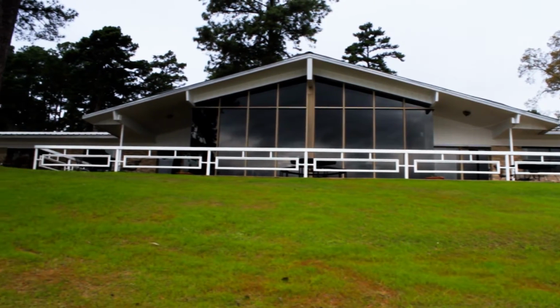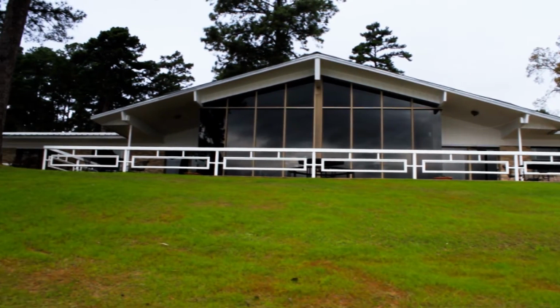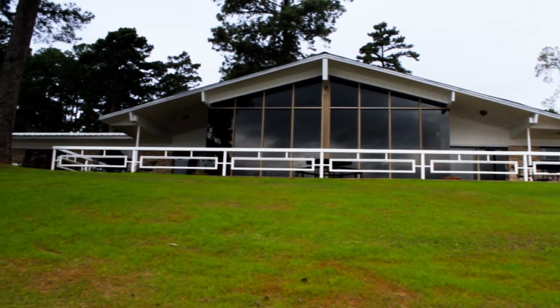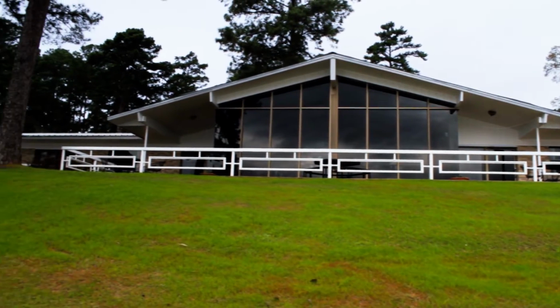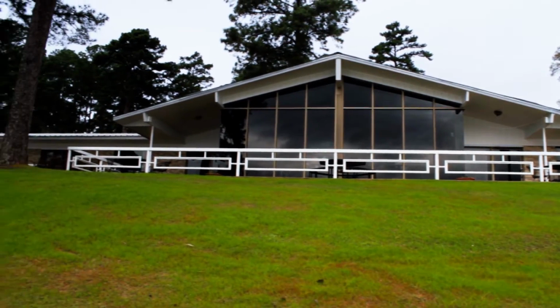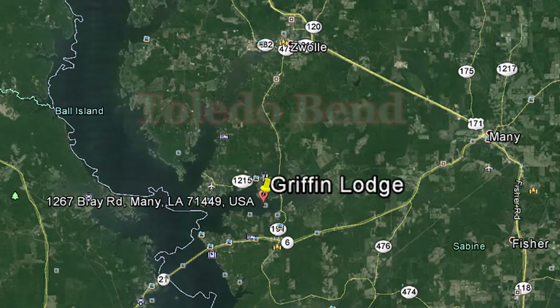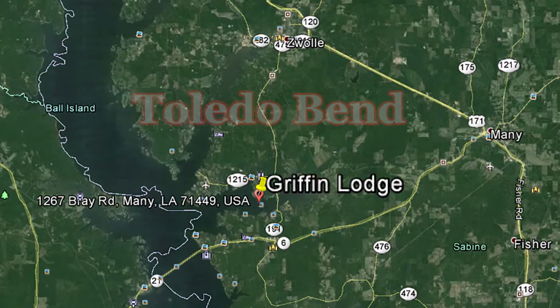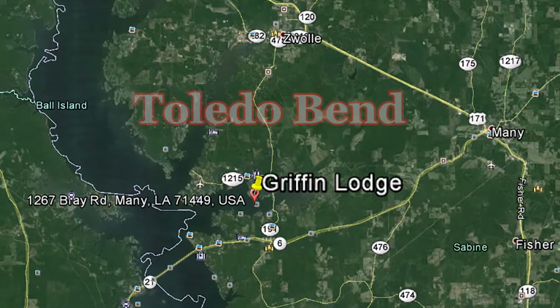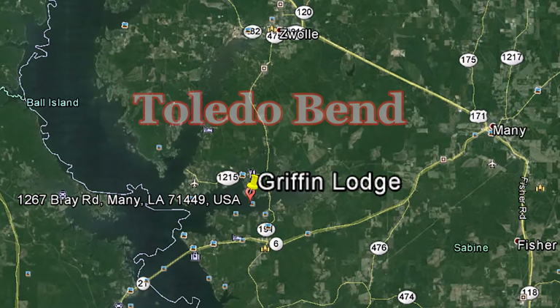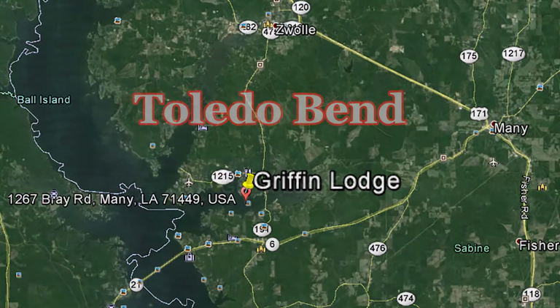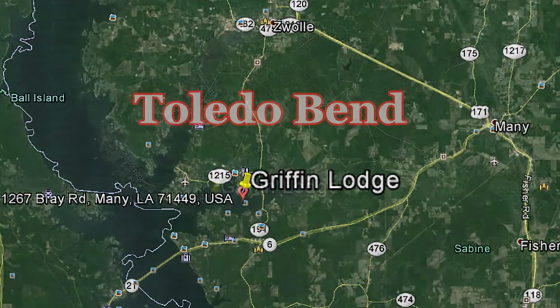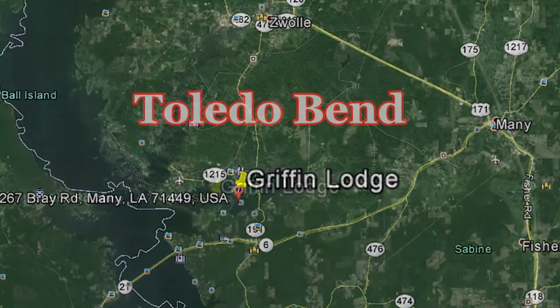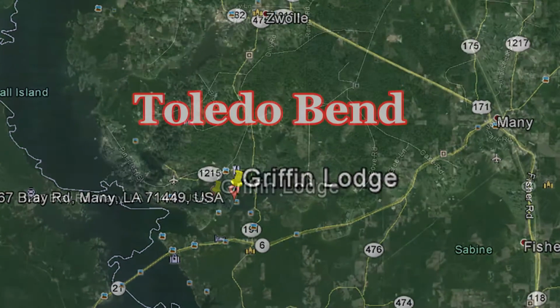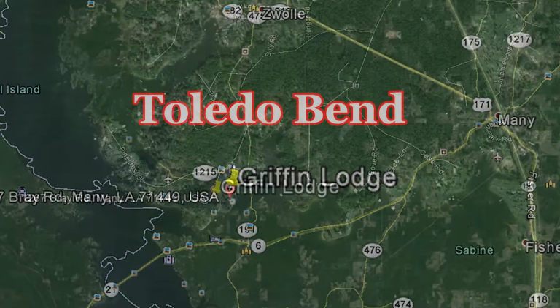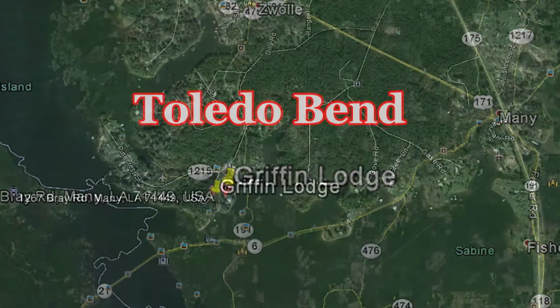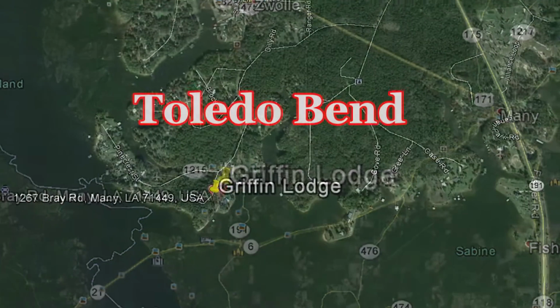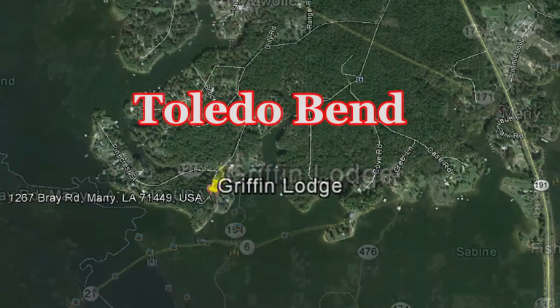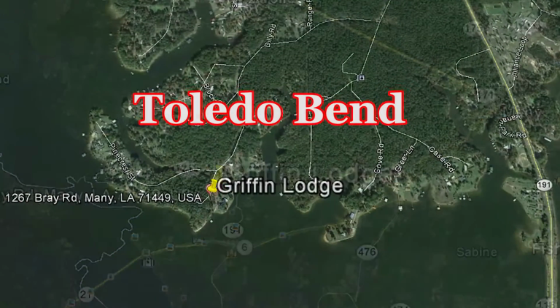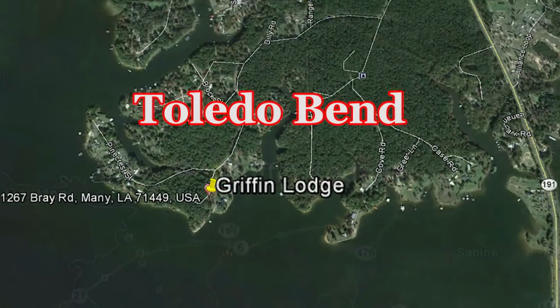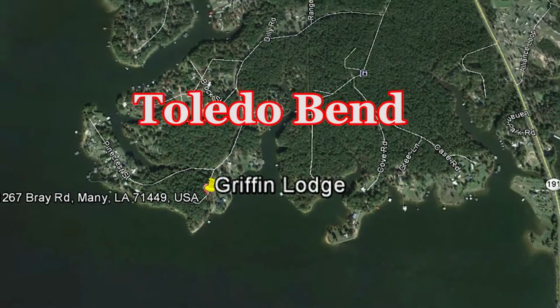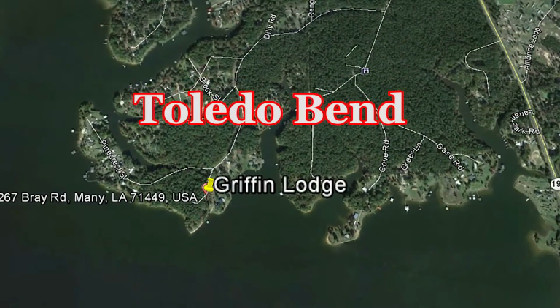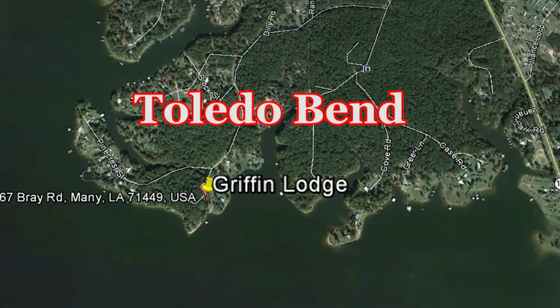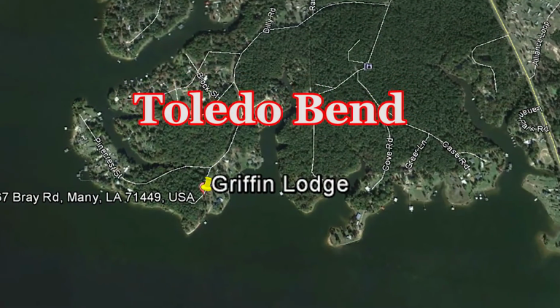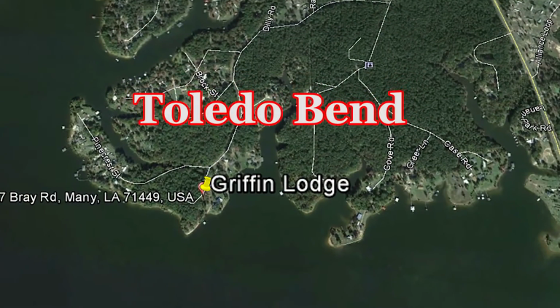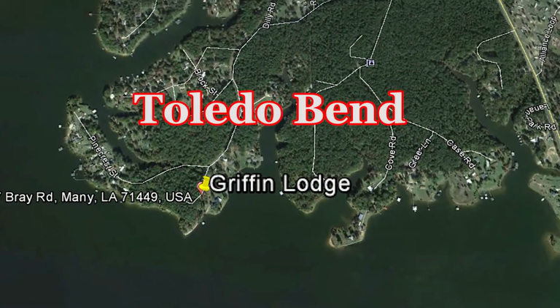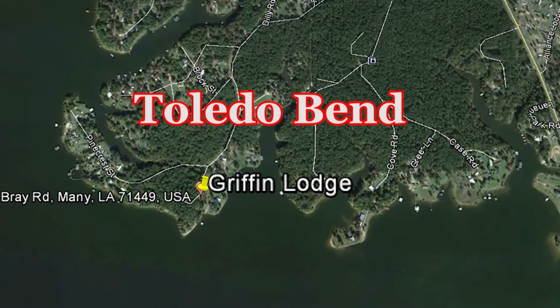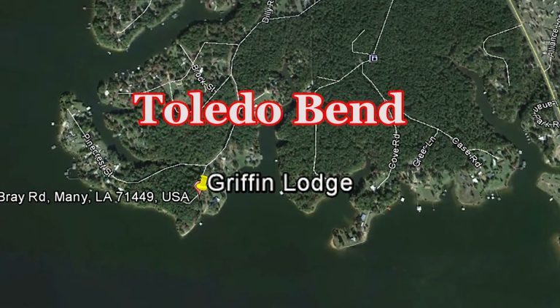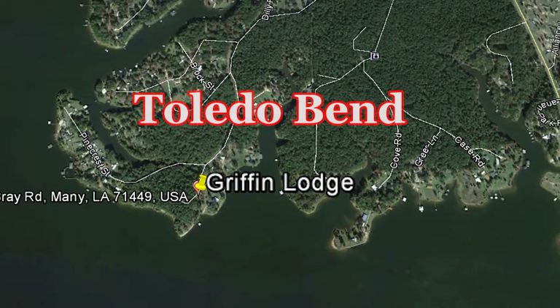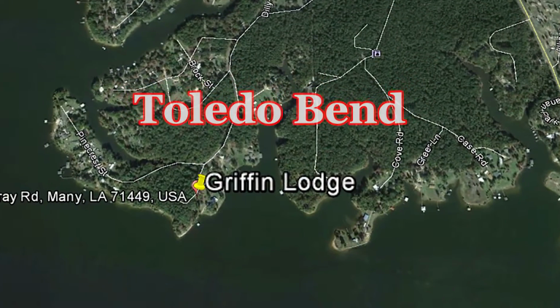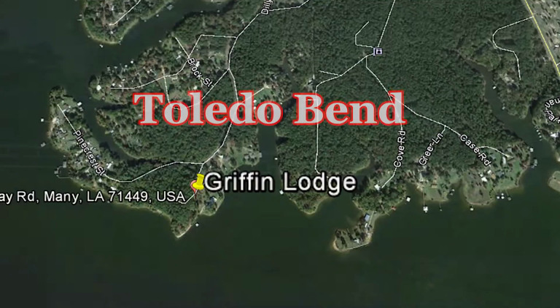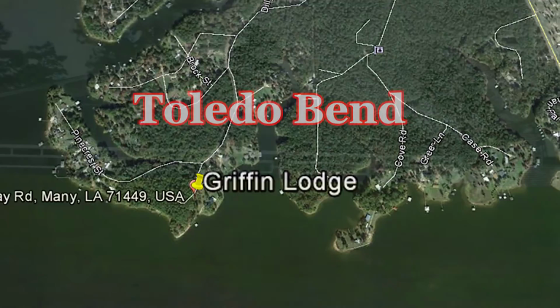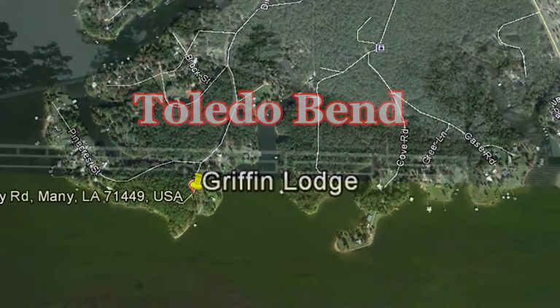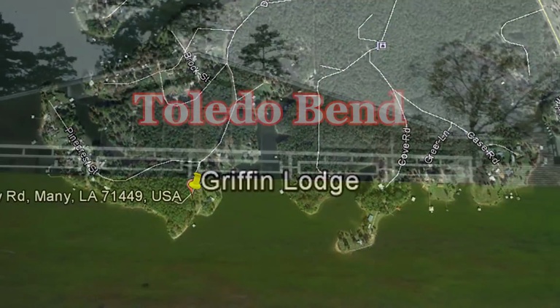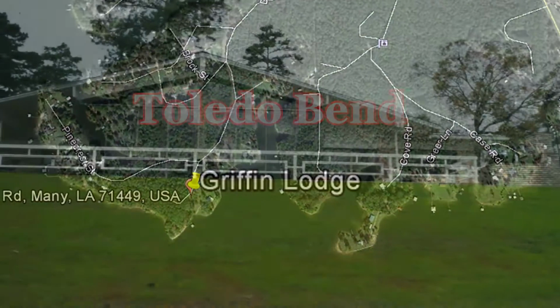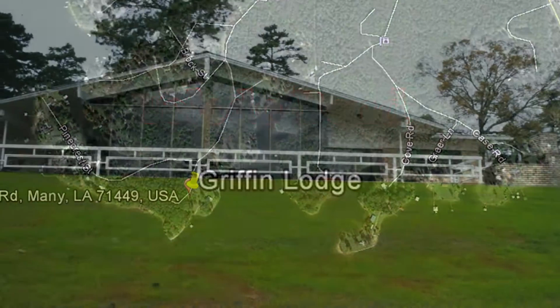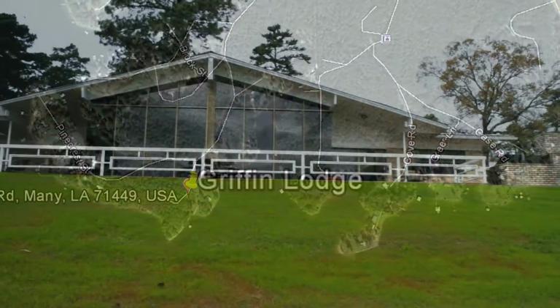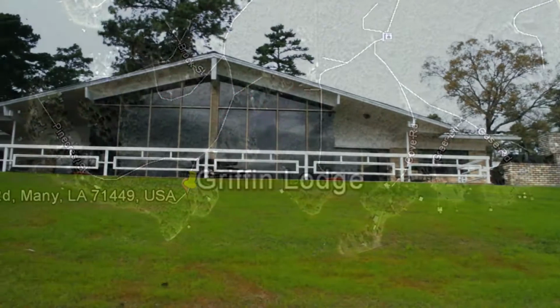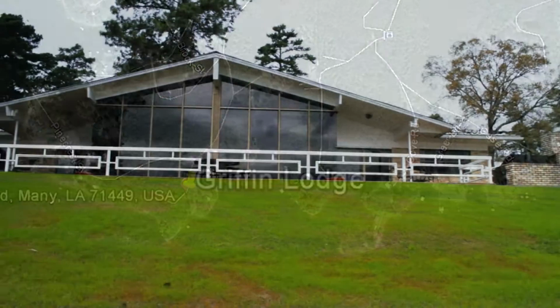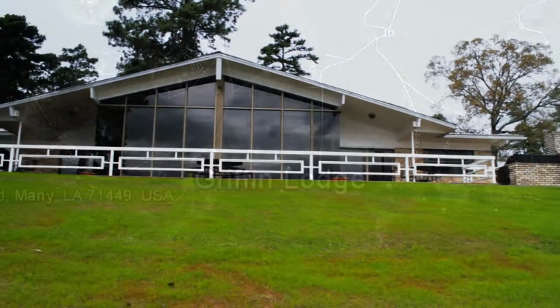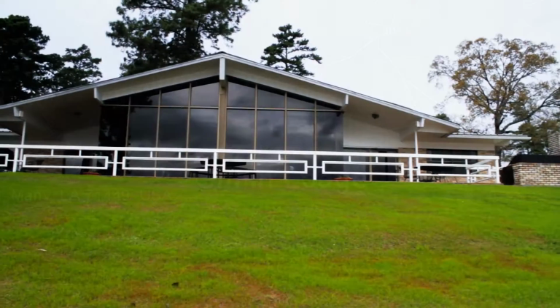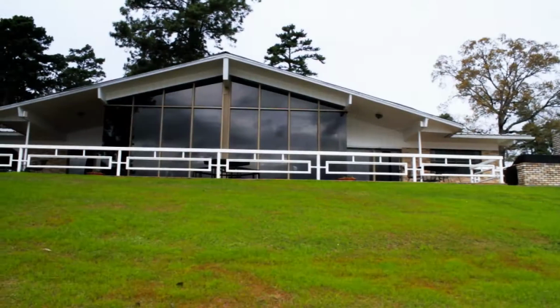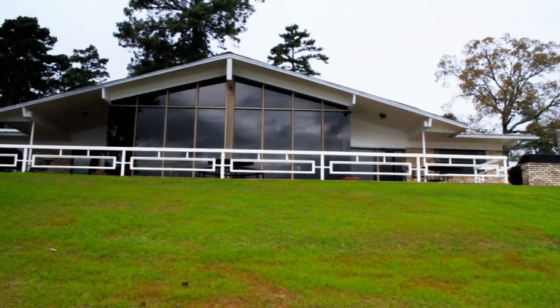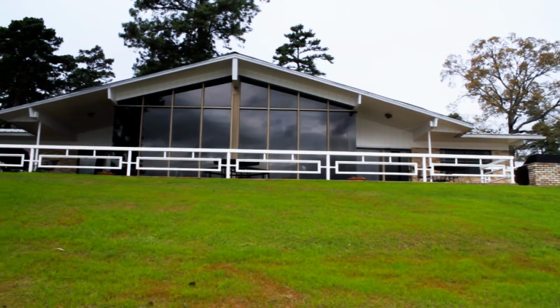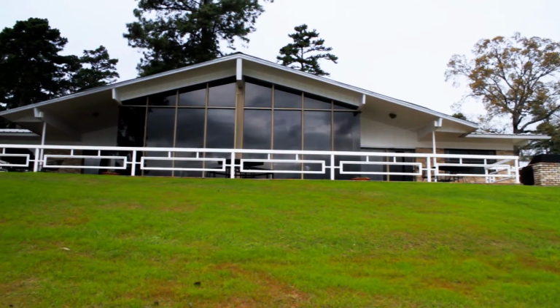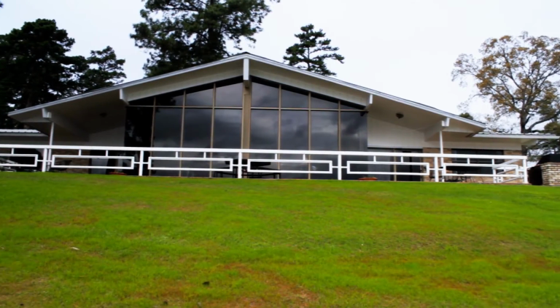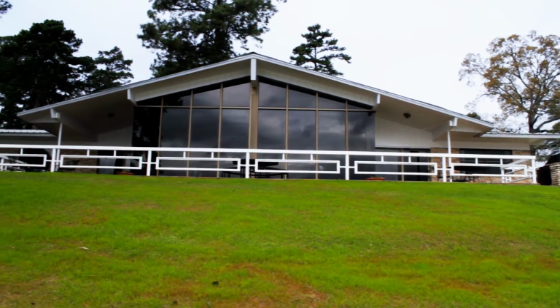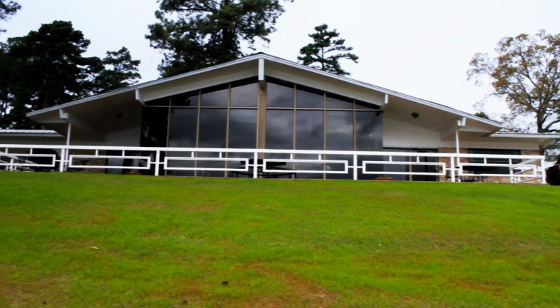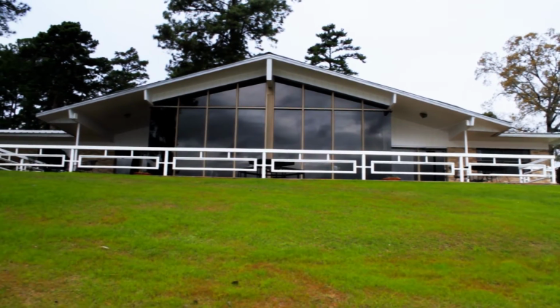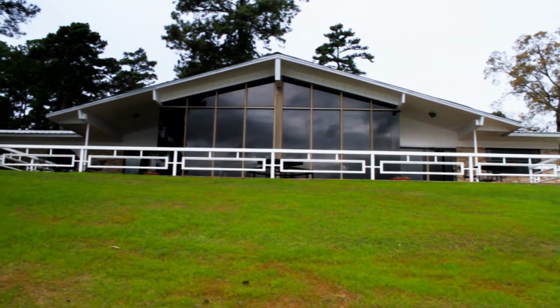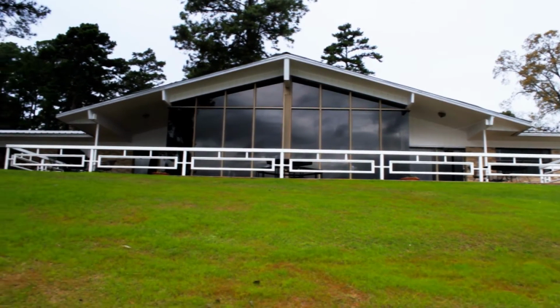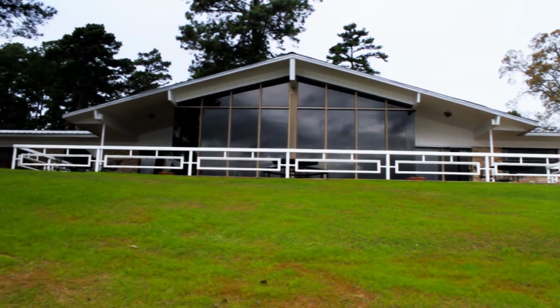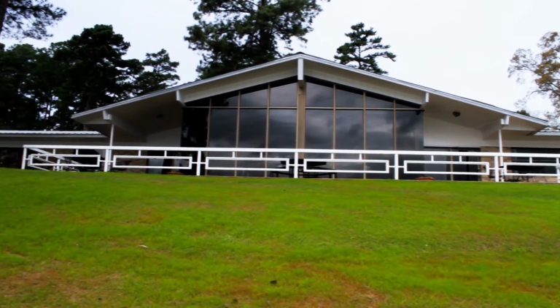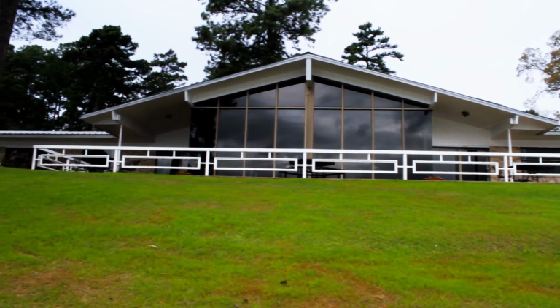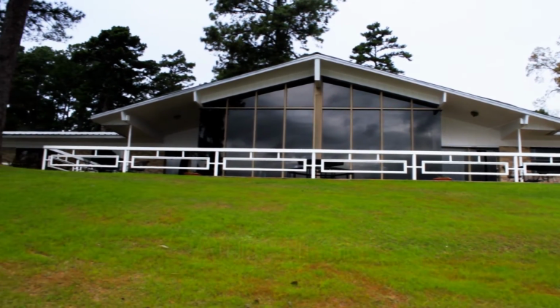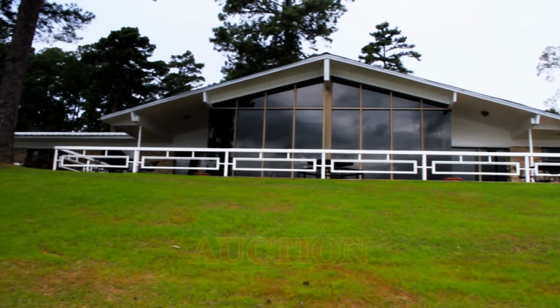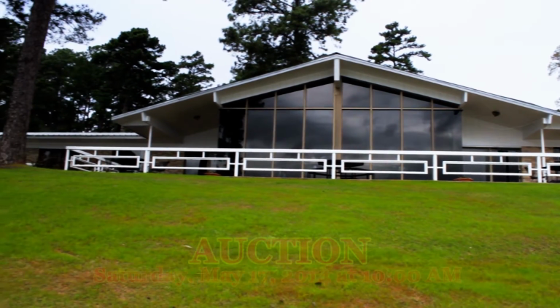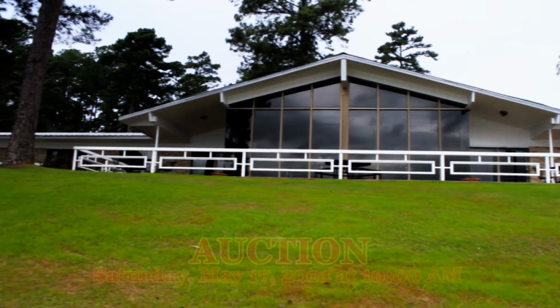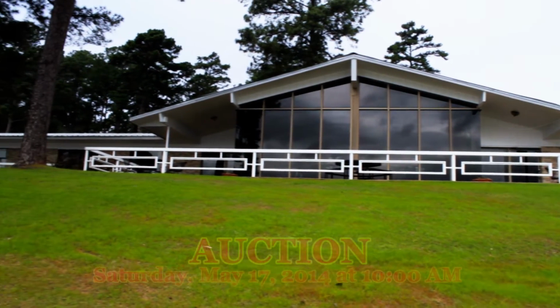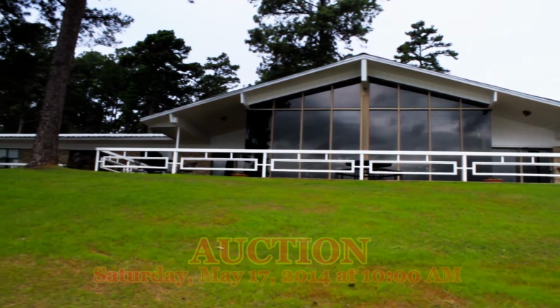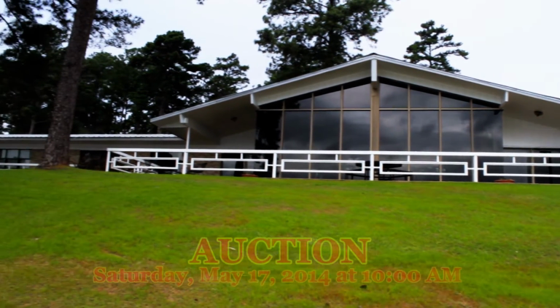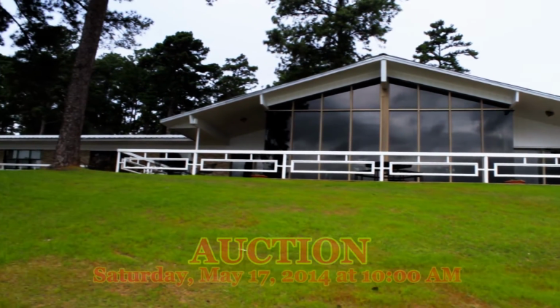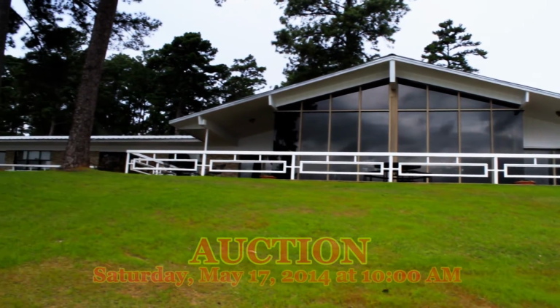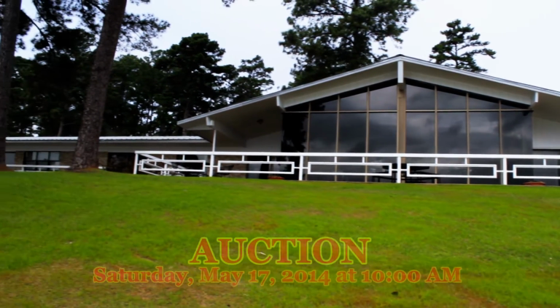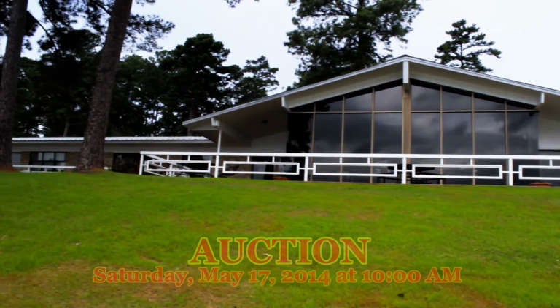Toledo Bend Reservoir on the Texas-Louisiana border is the largest man-made reservoir in the south and the fifth largest in surface acres in the U.S.